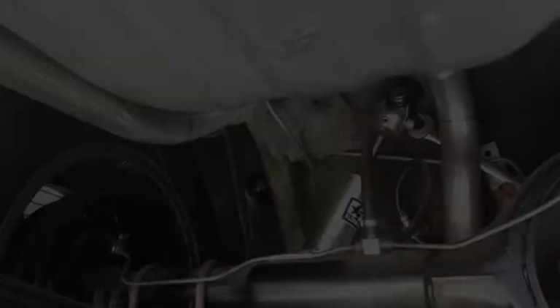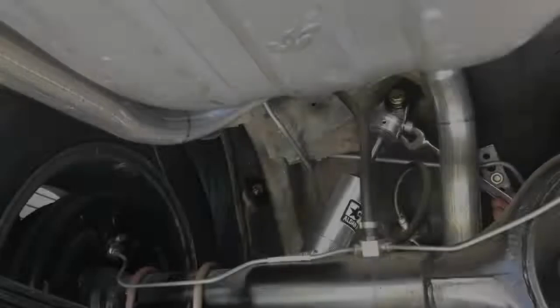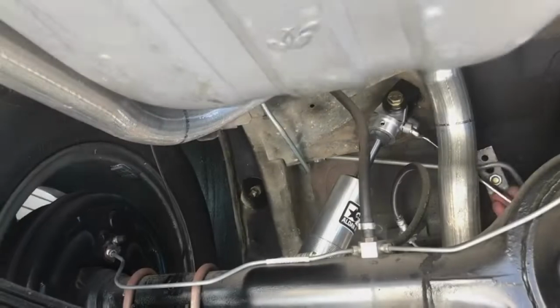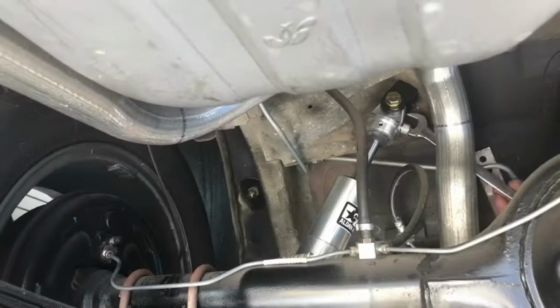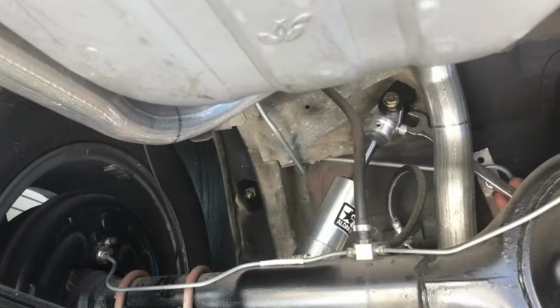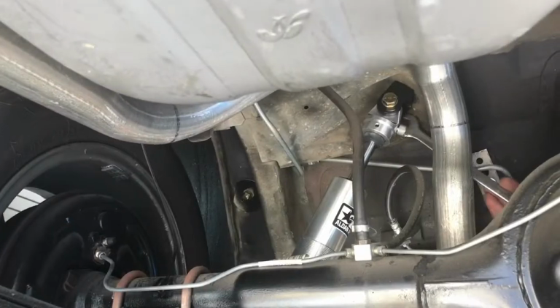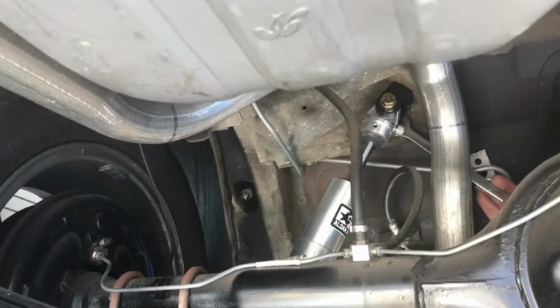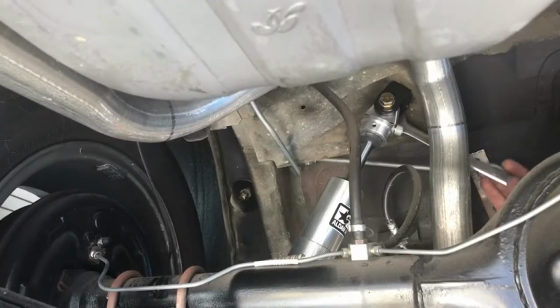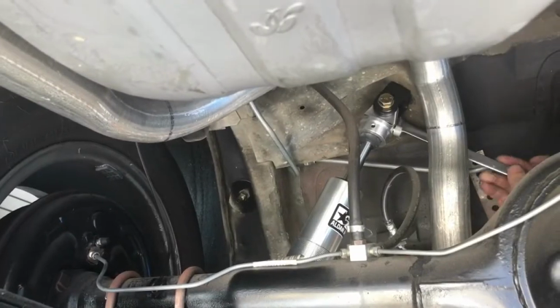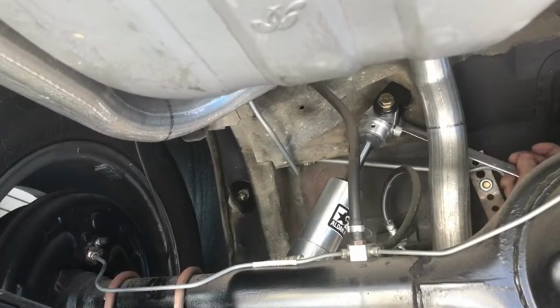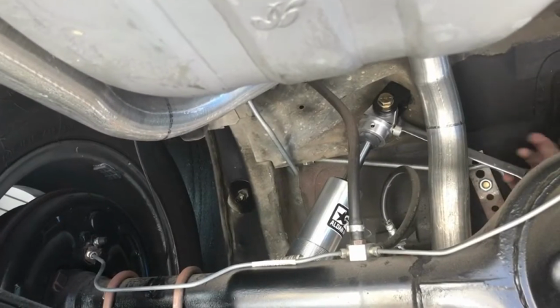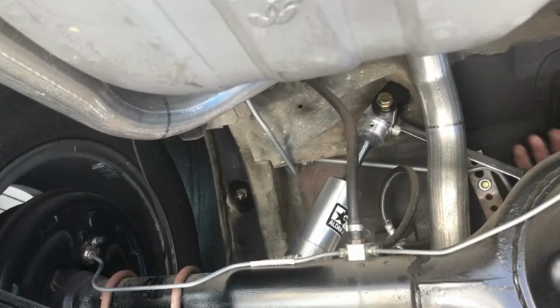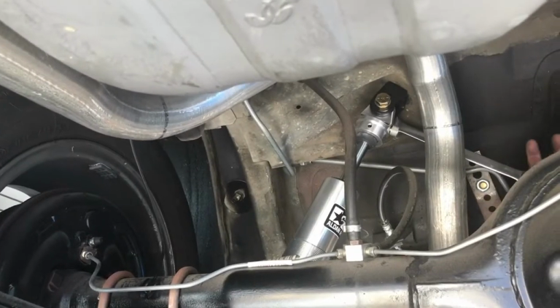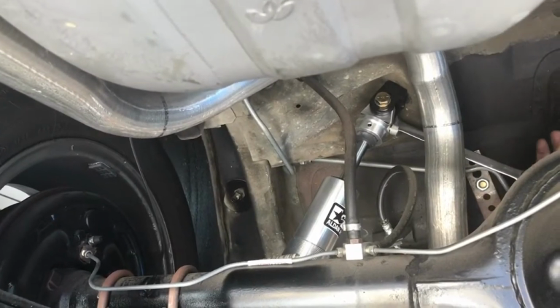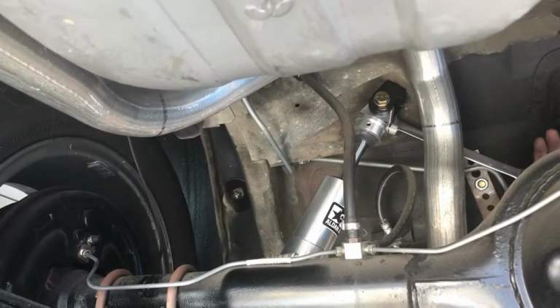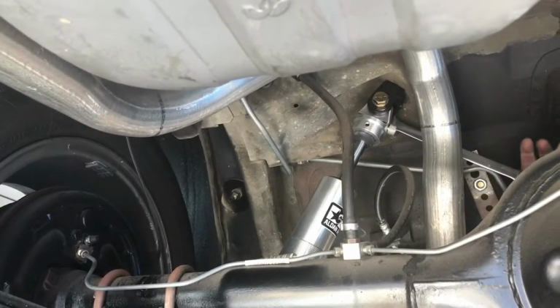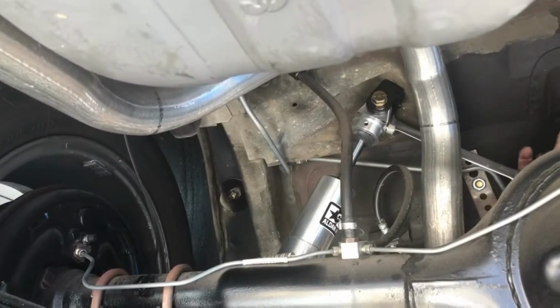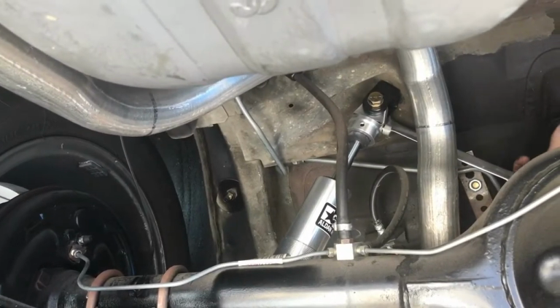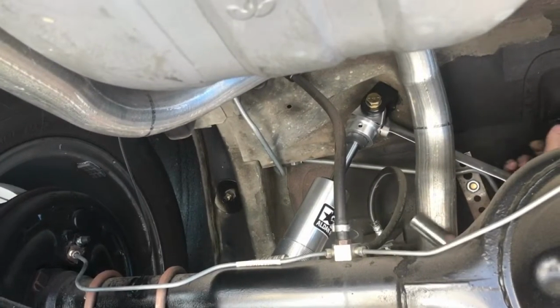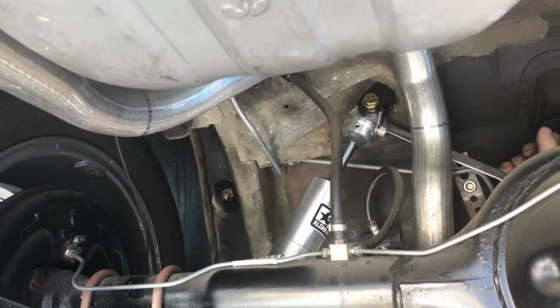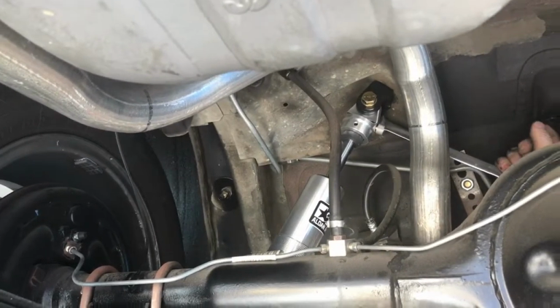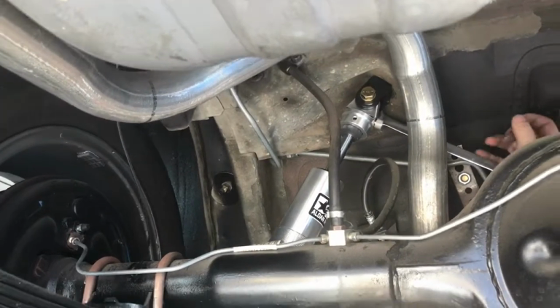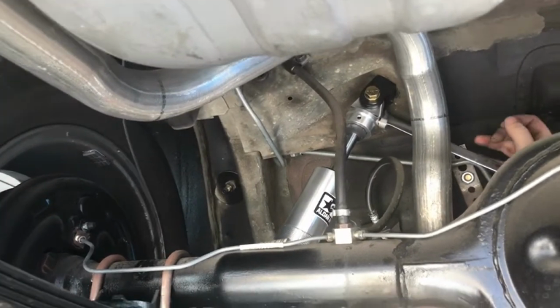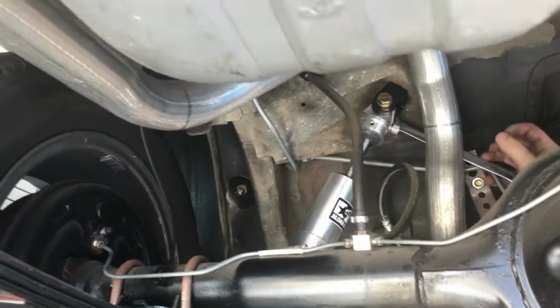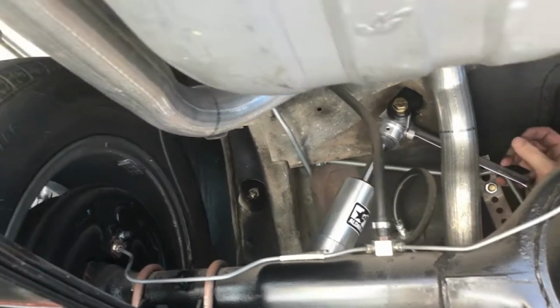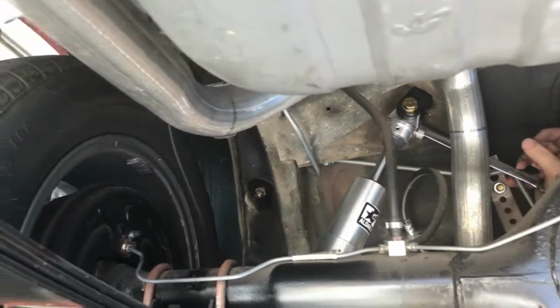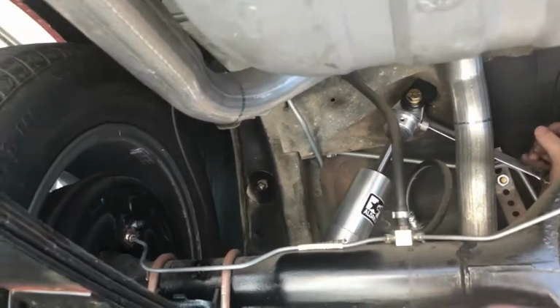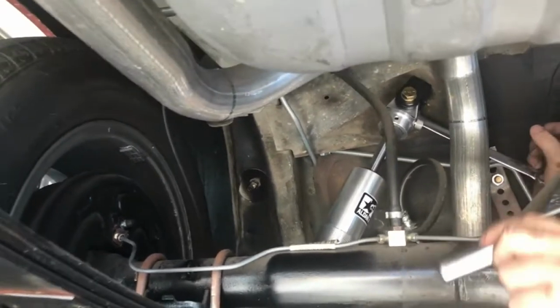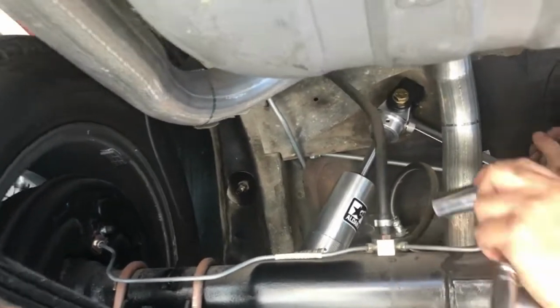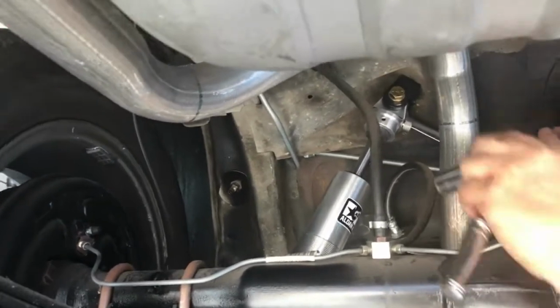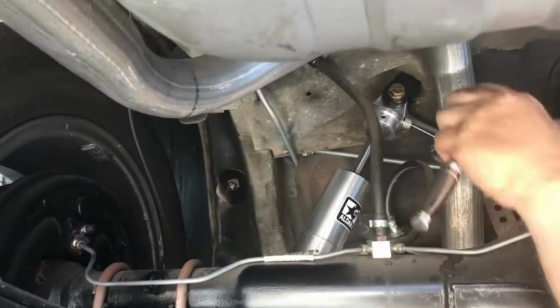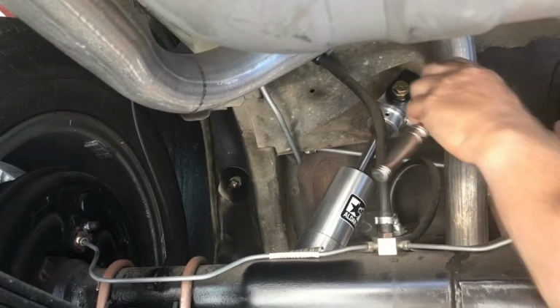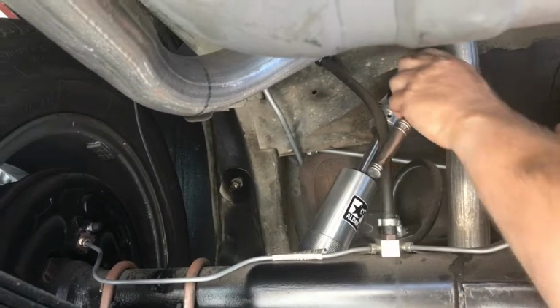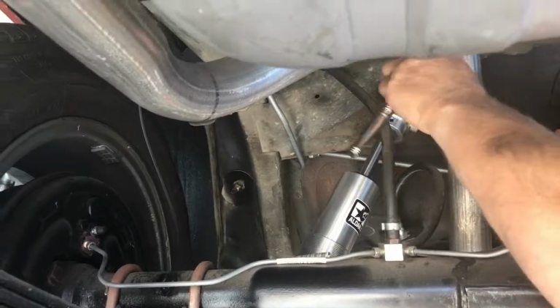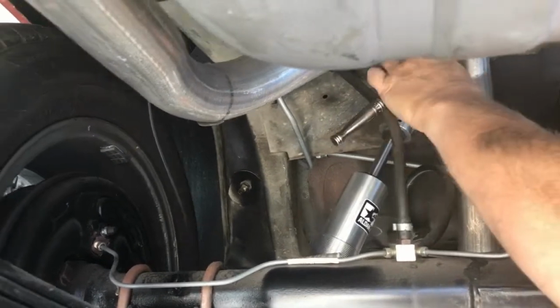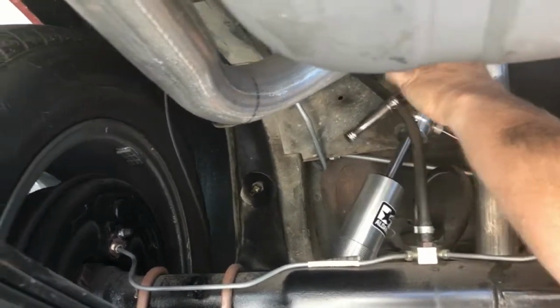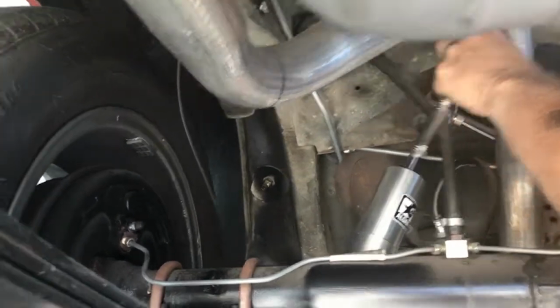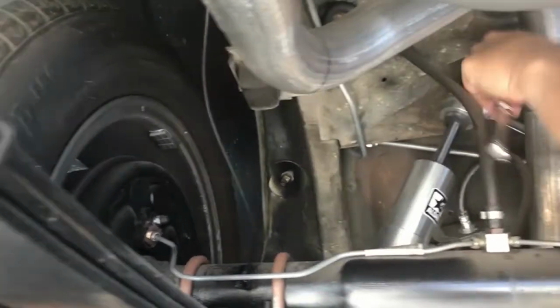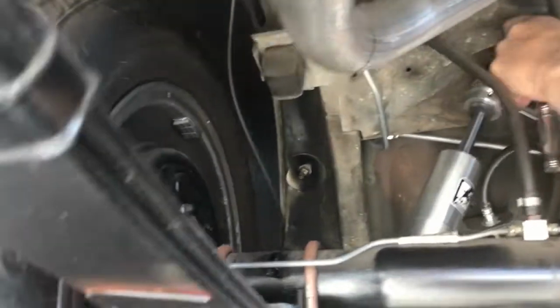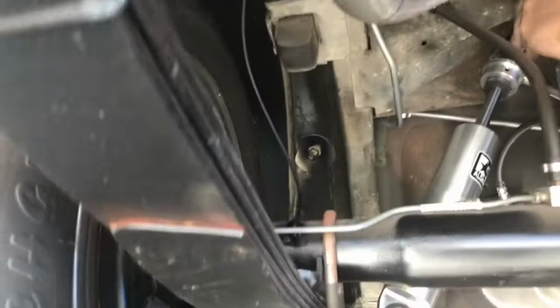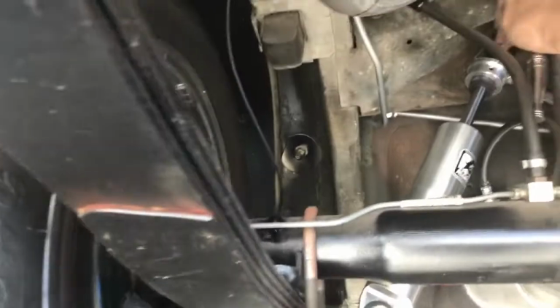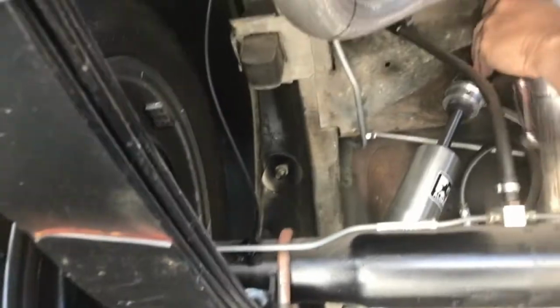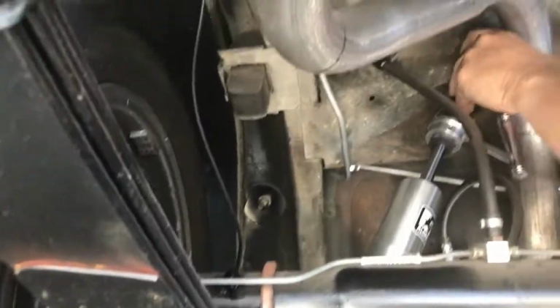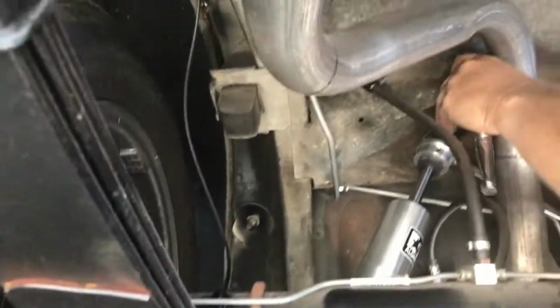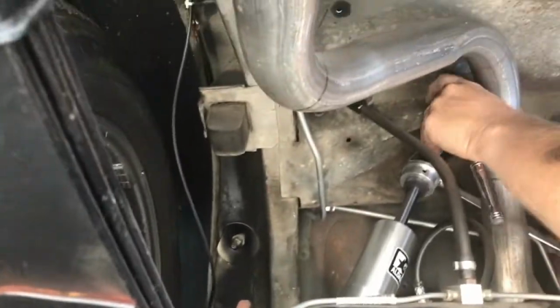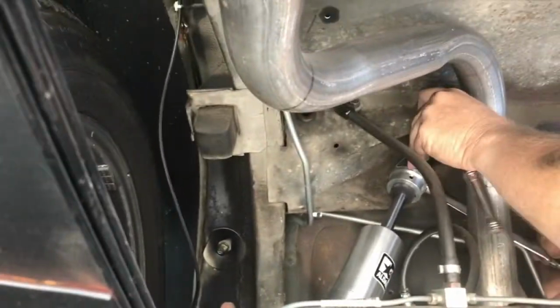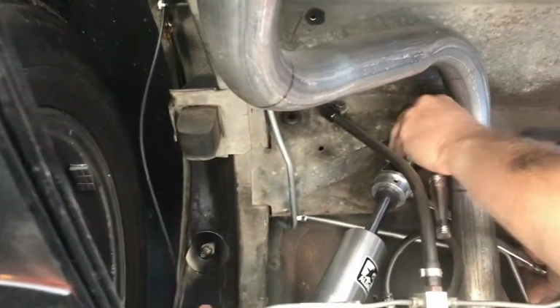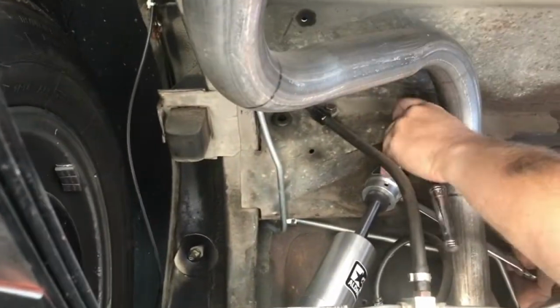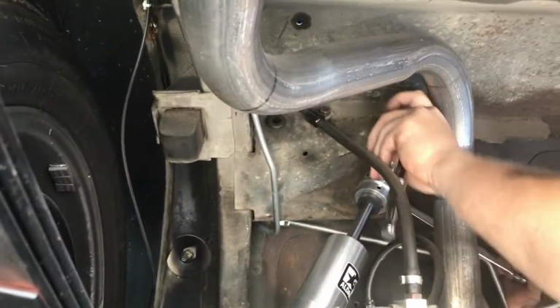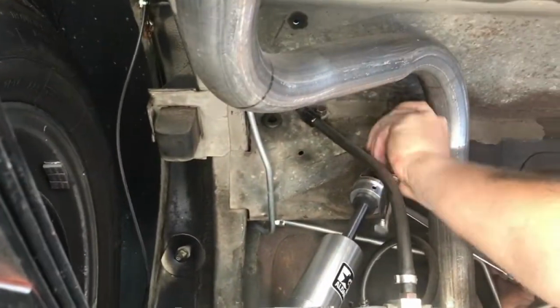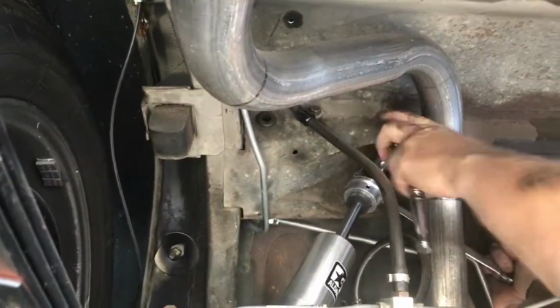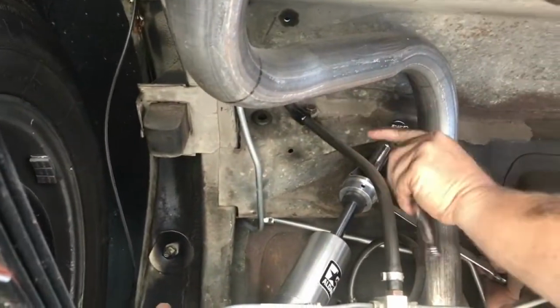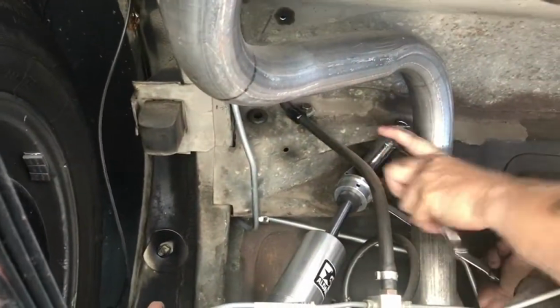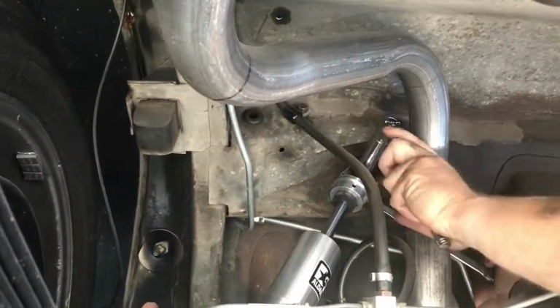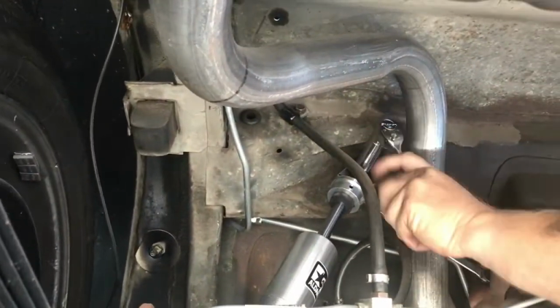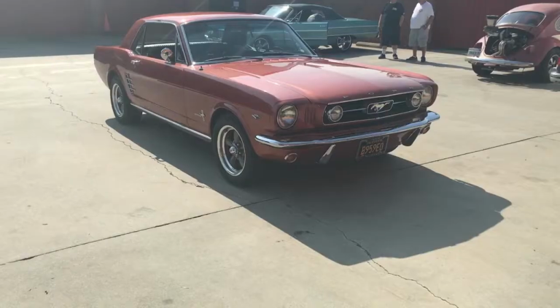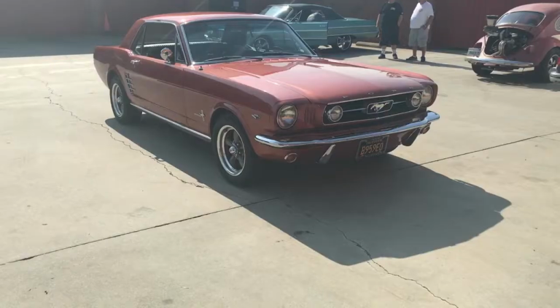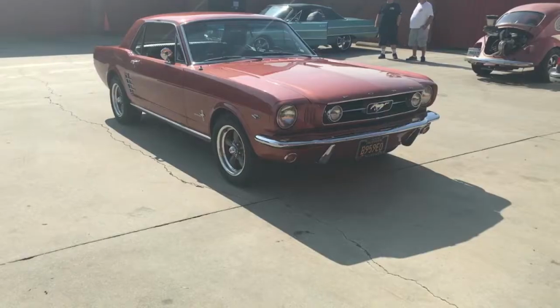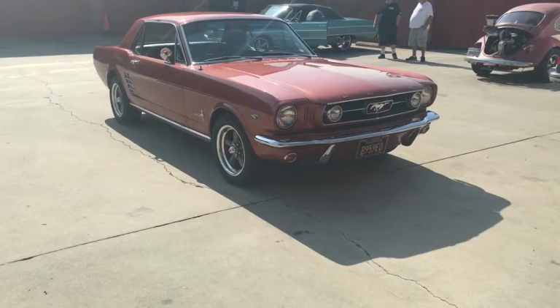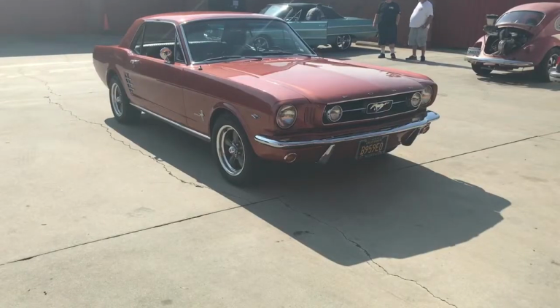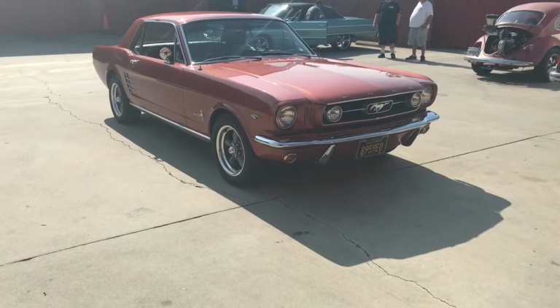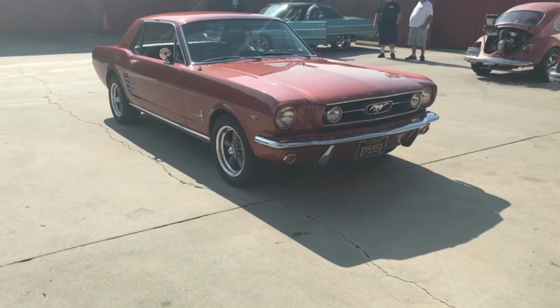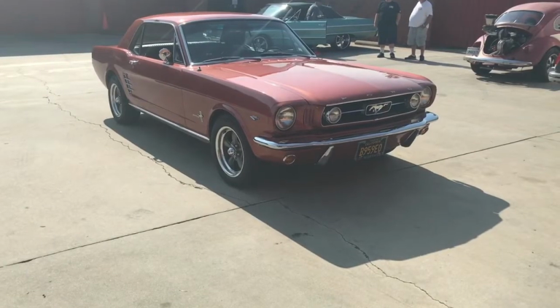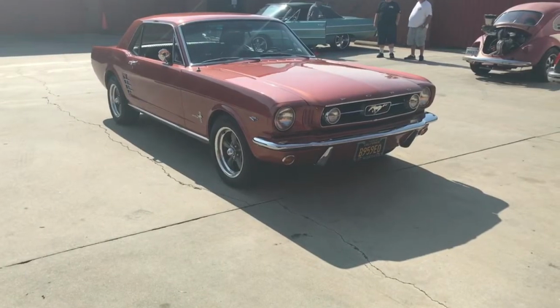Our final step is to tighten the shock bolts, and we are now ready to take our Mustang out for a ride. We are now ready to go.